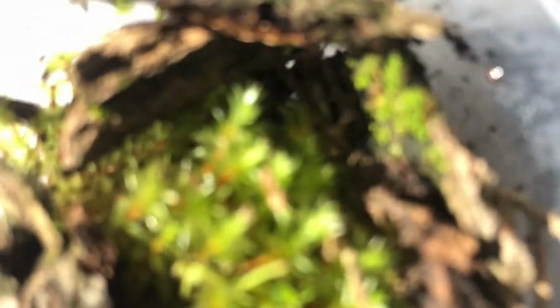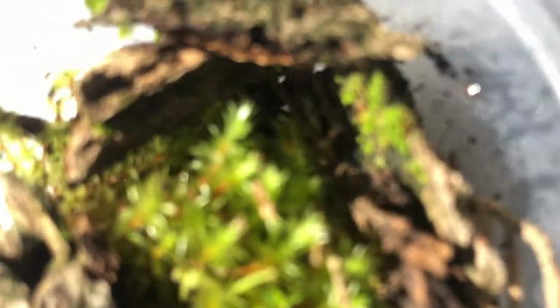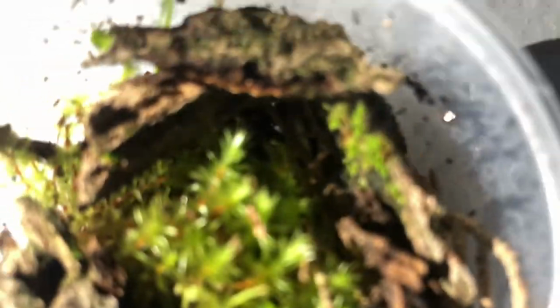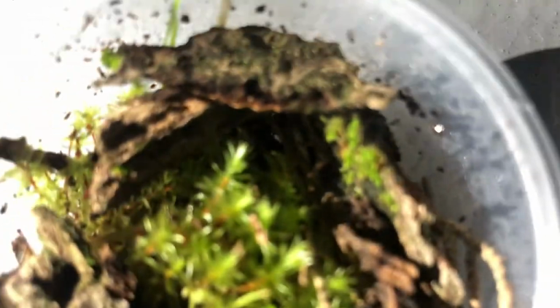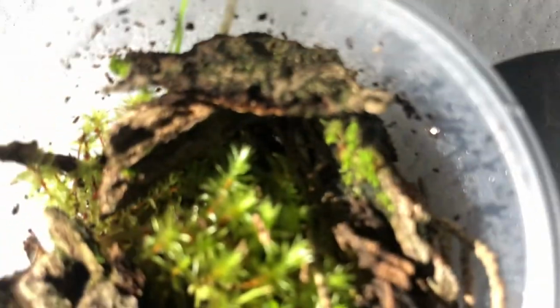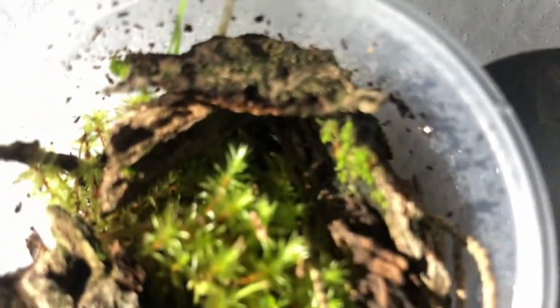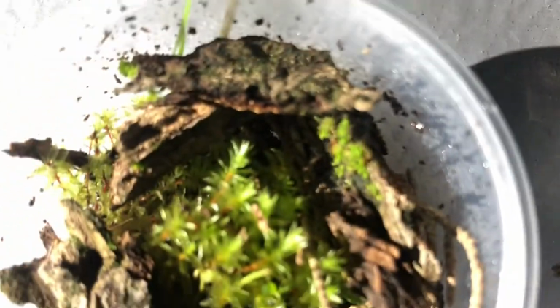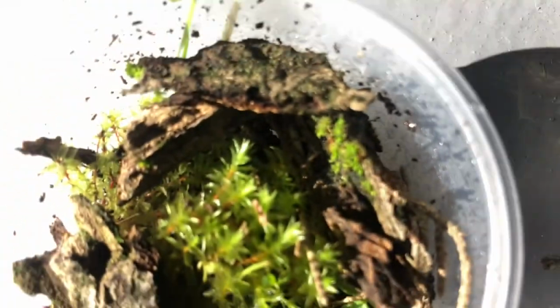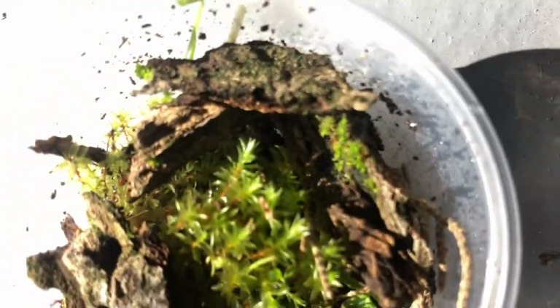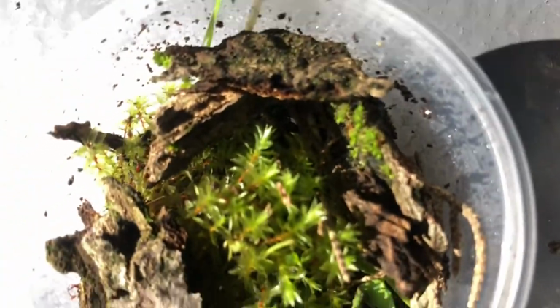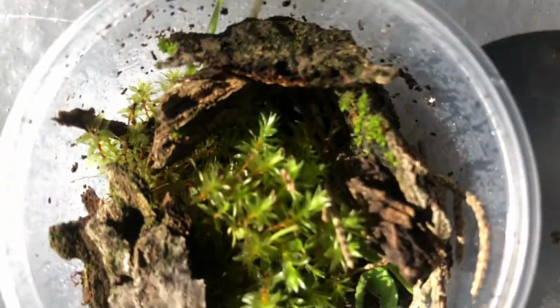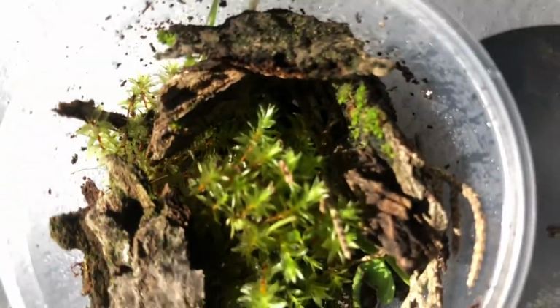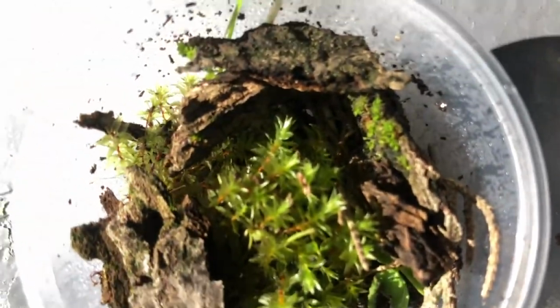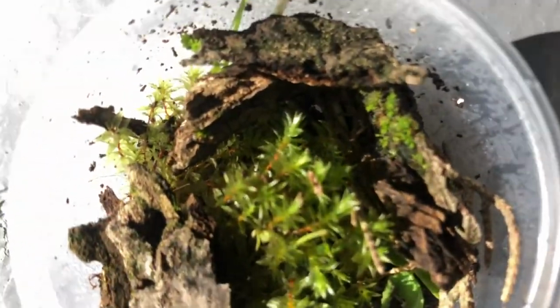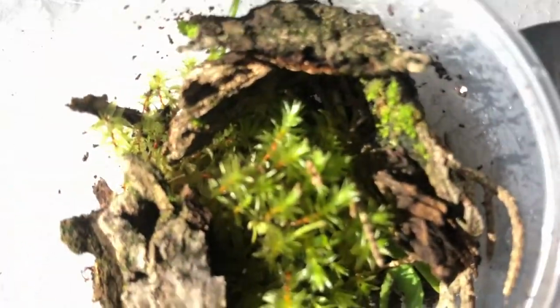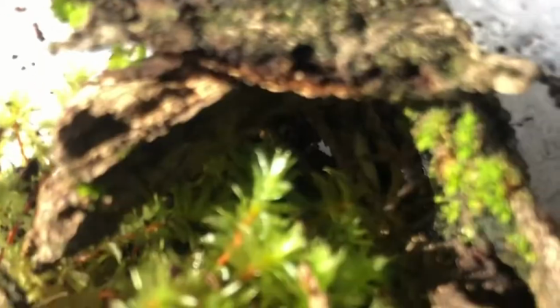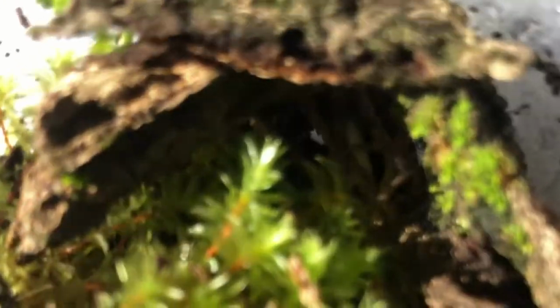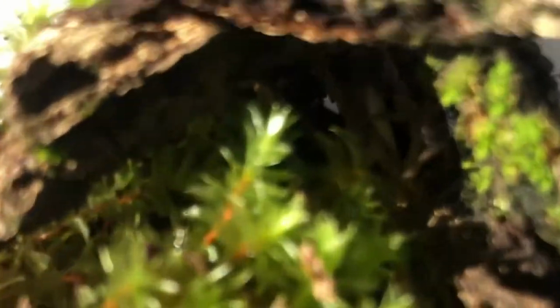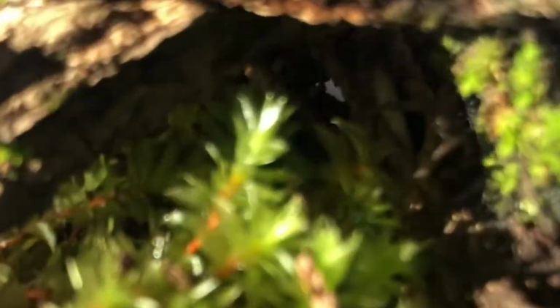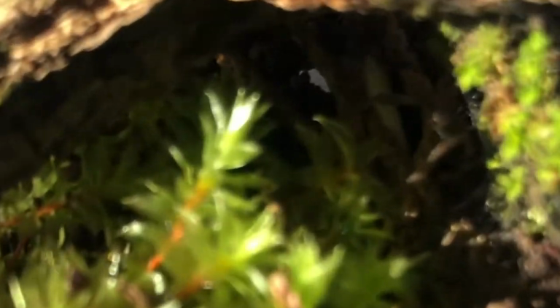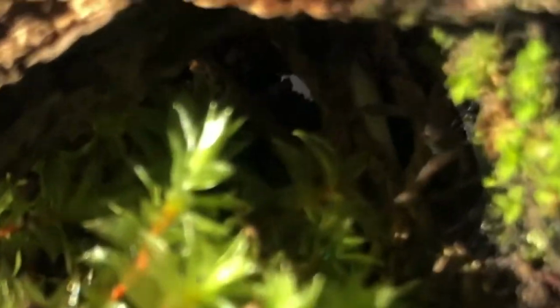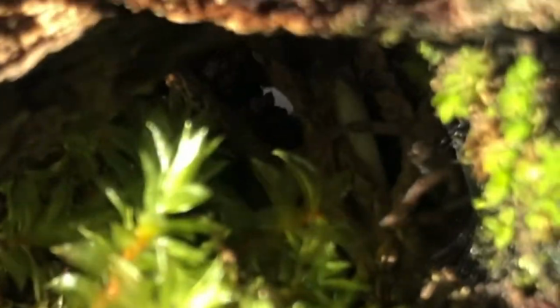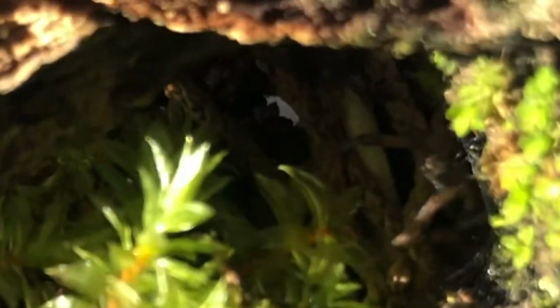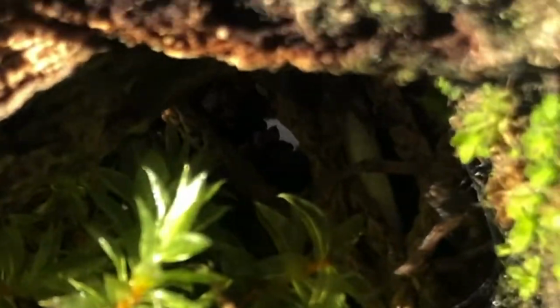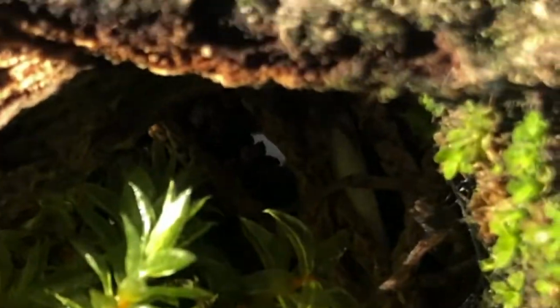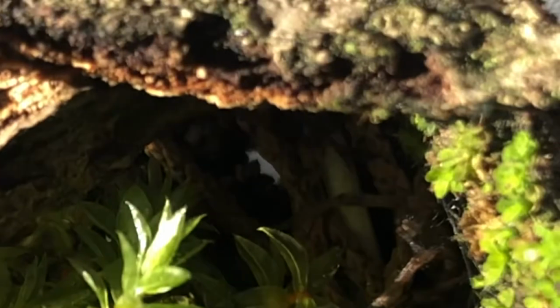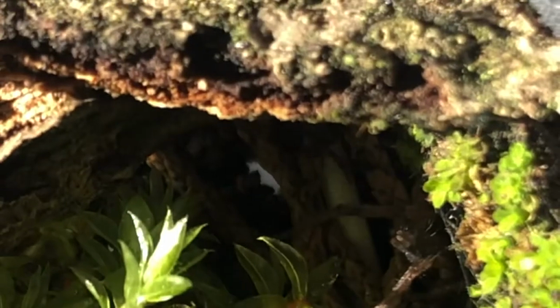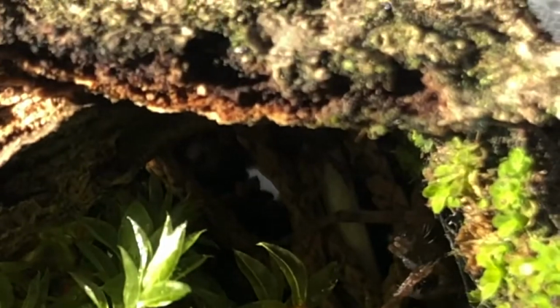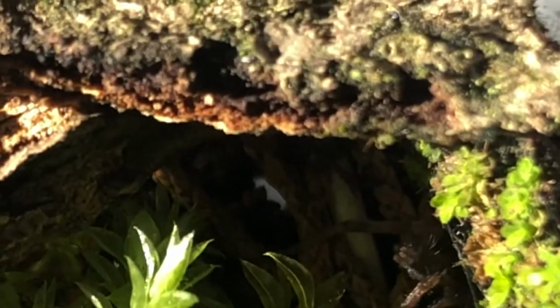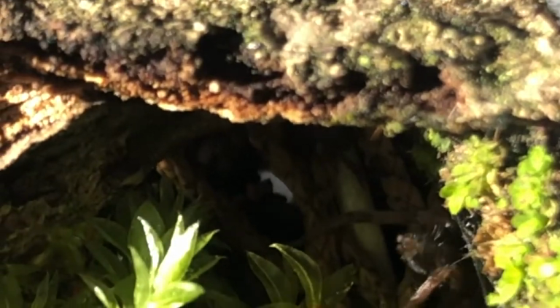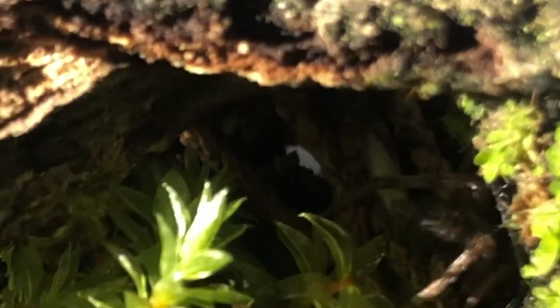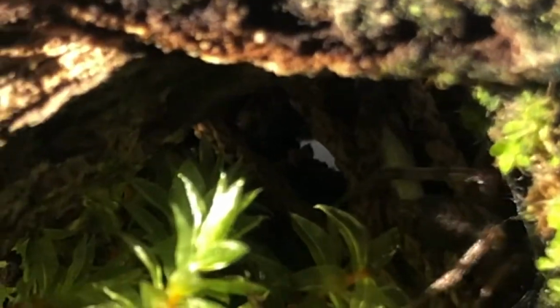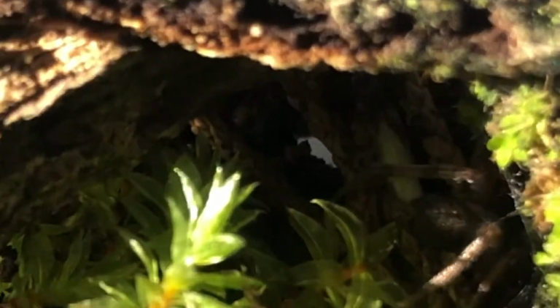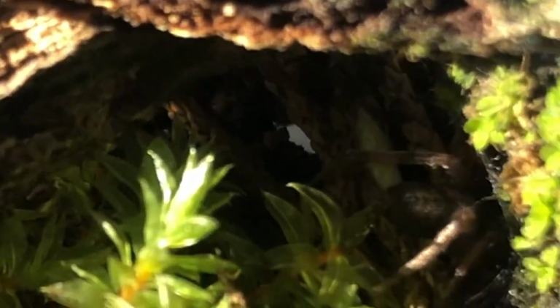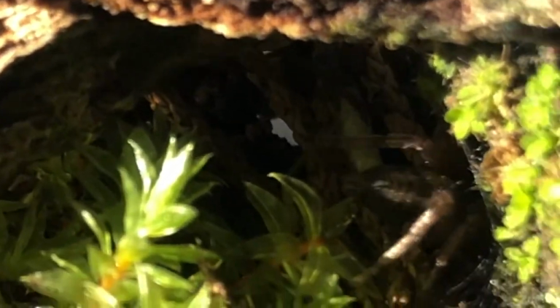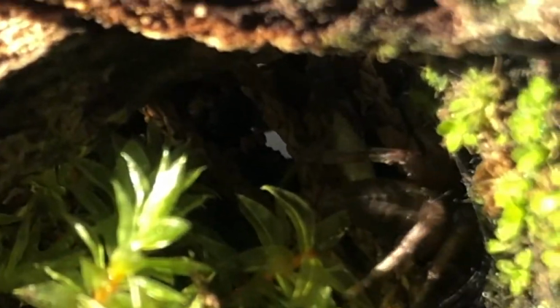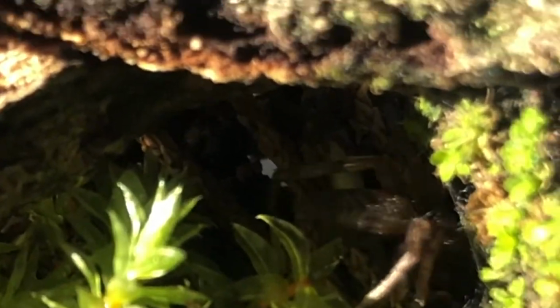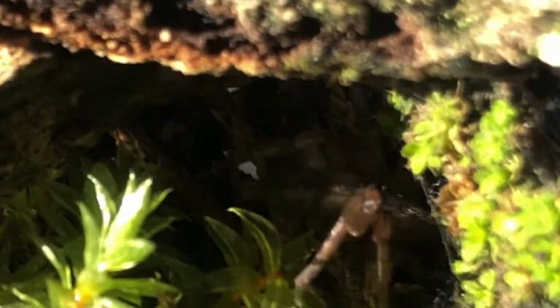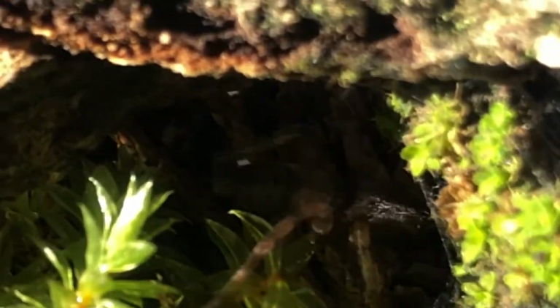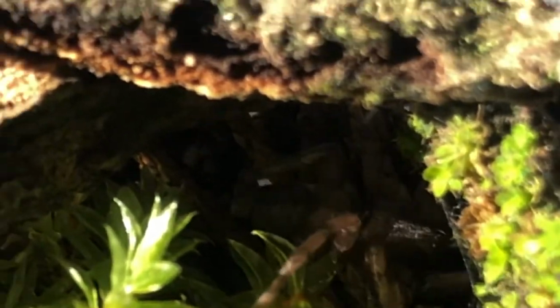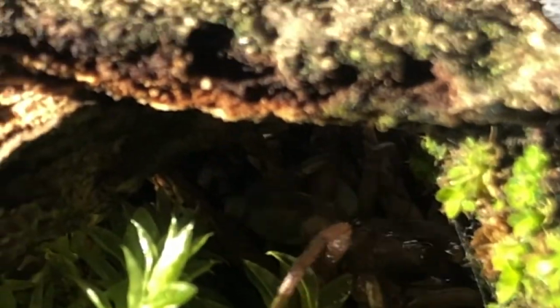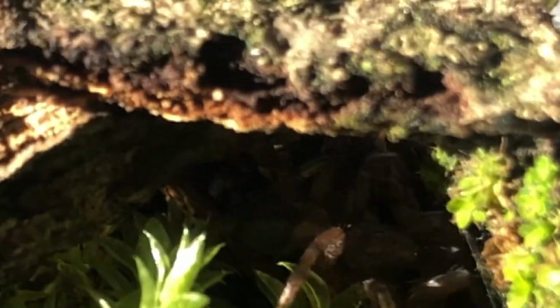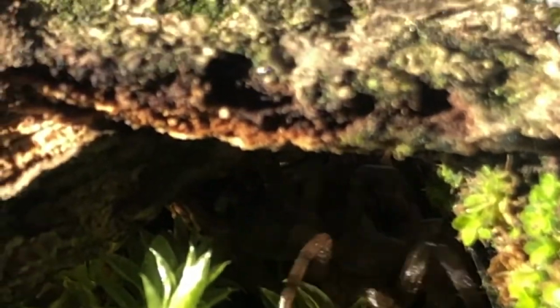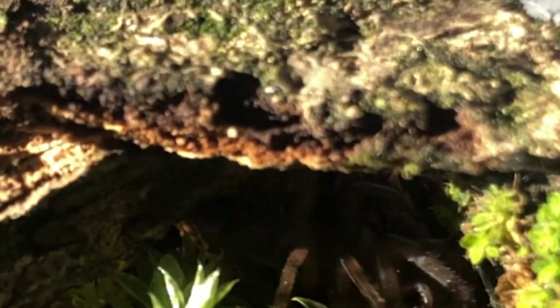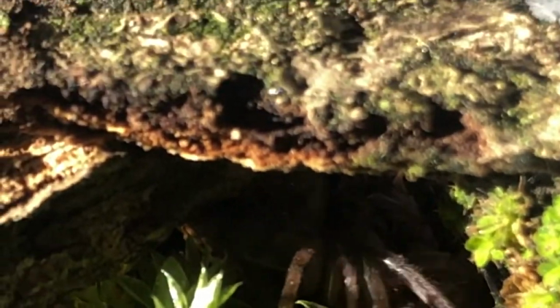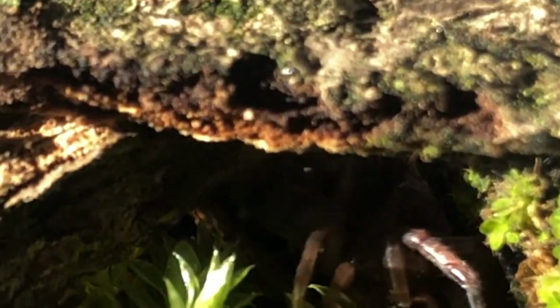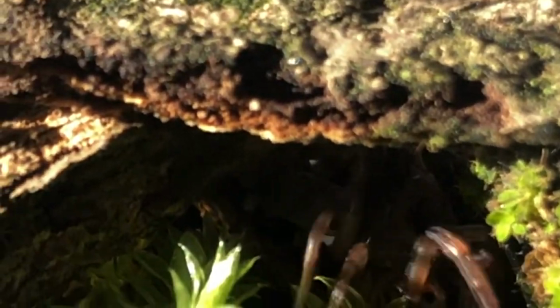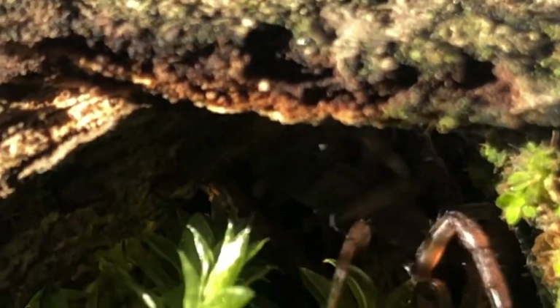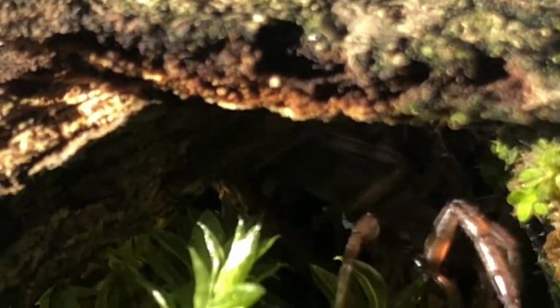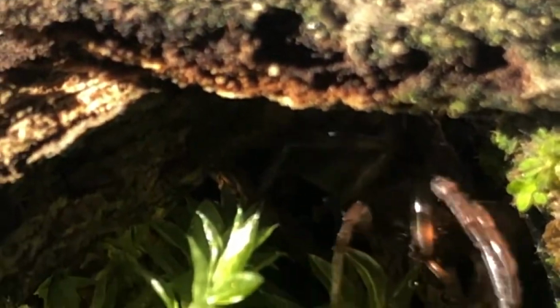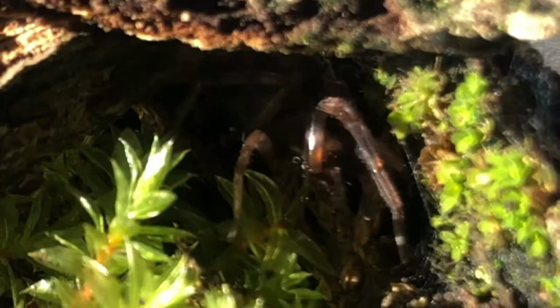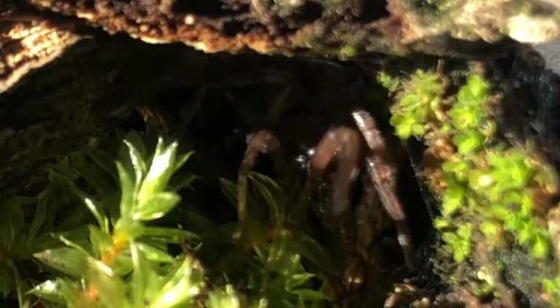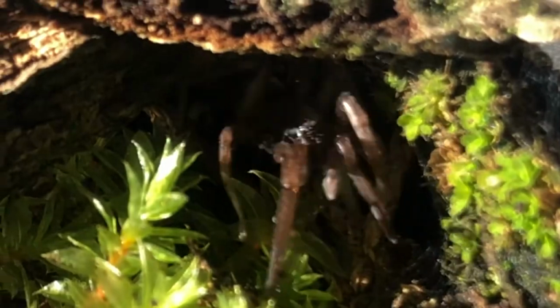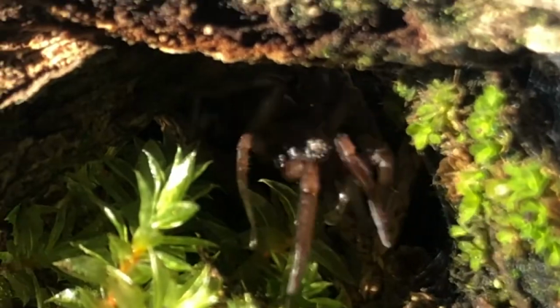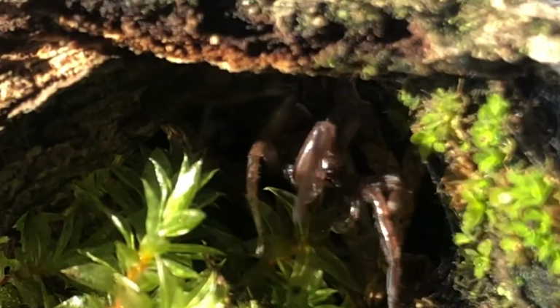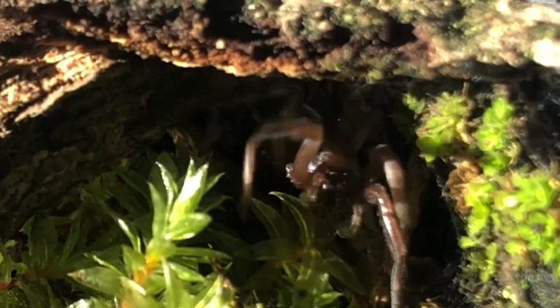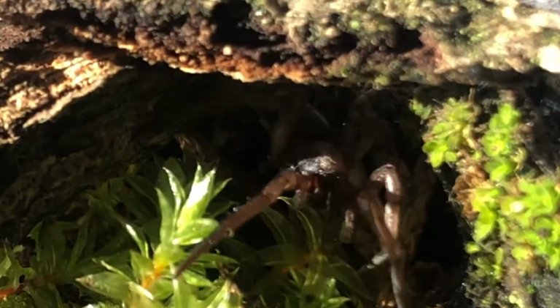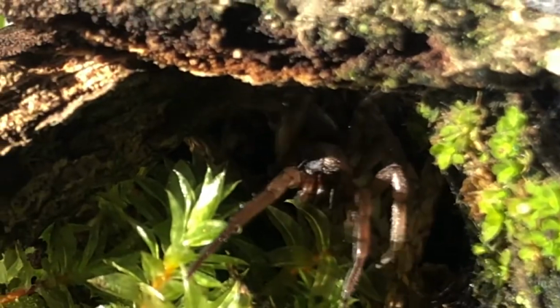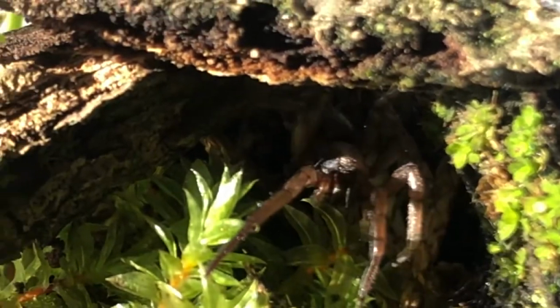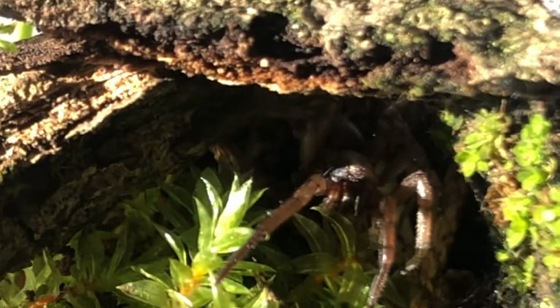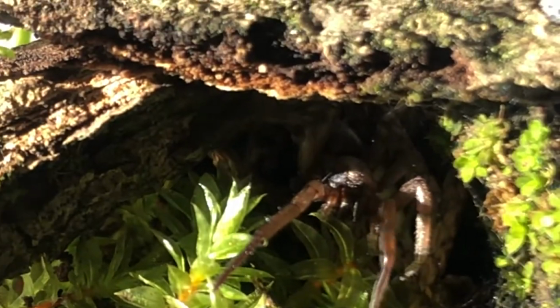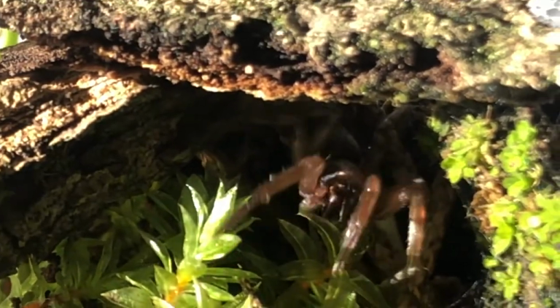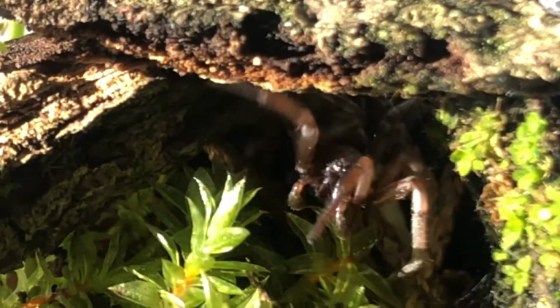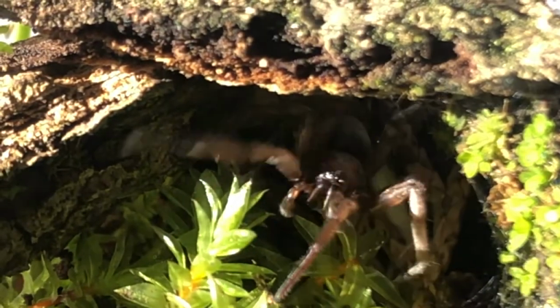About the webbing progress — the spider hasn't moved from its spot since yesterday. Now it's moving.